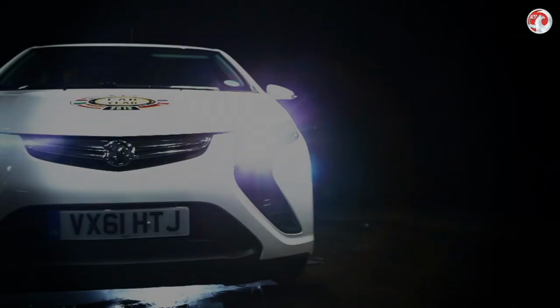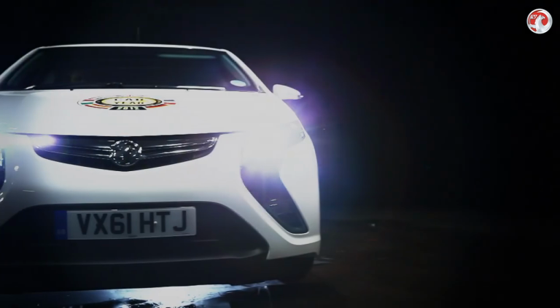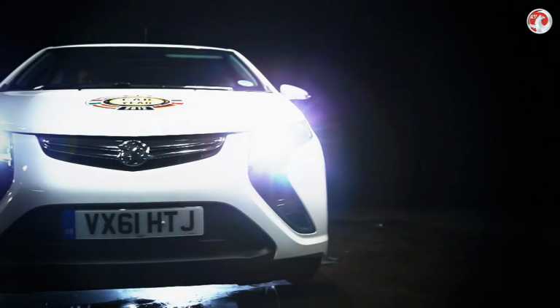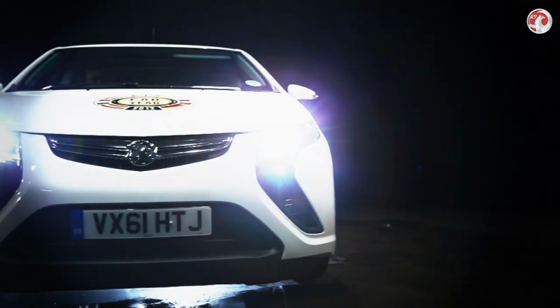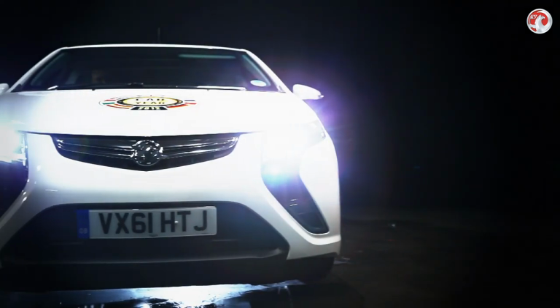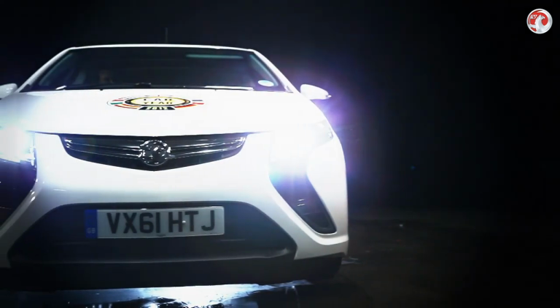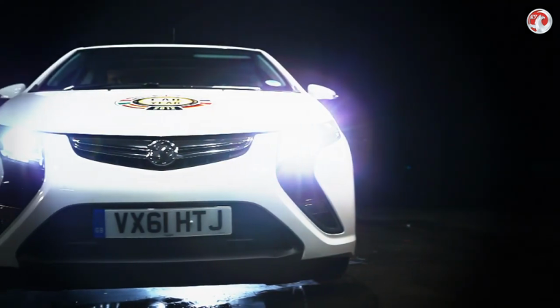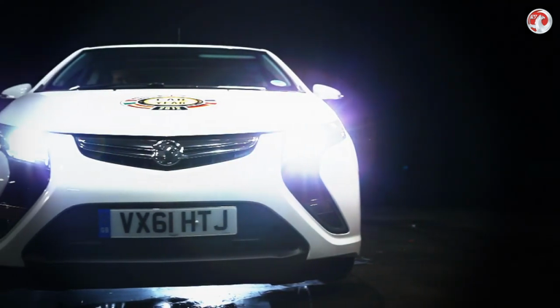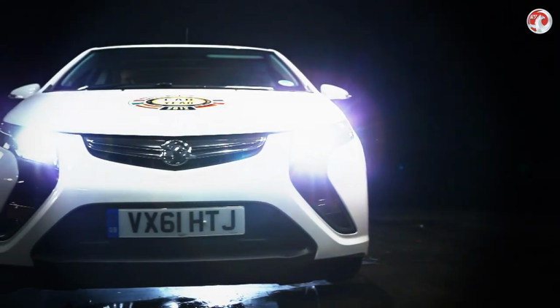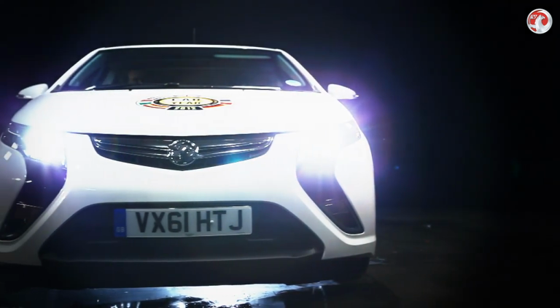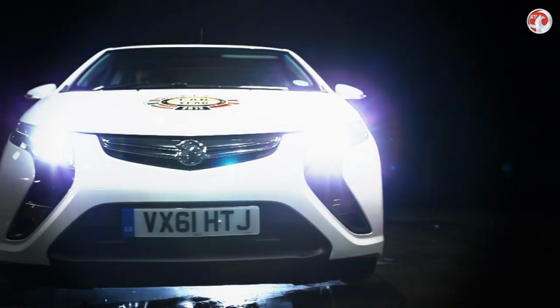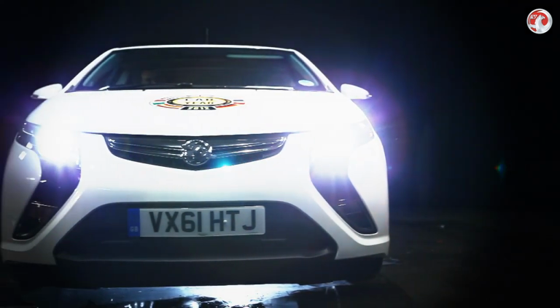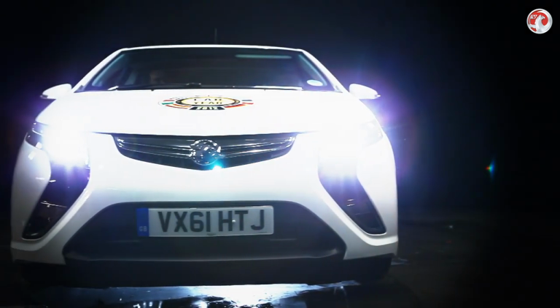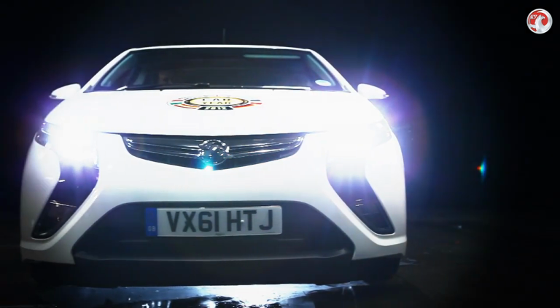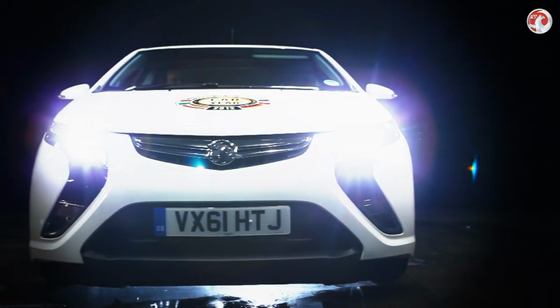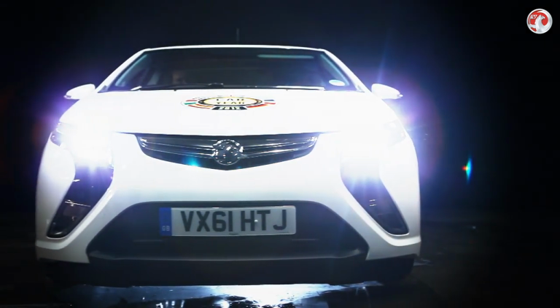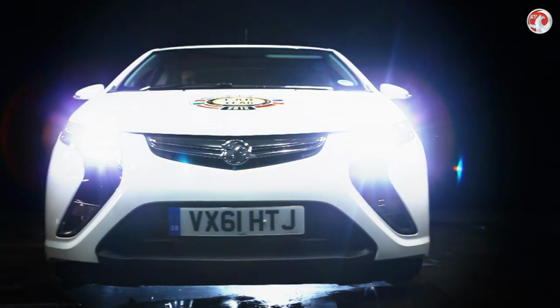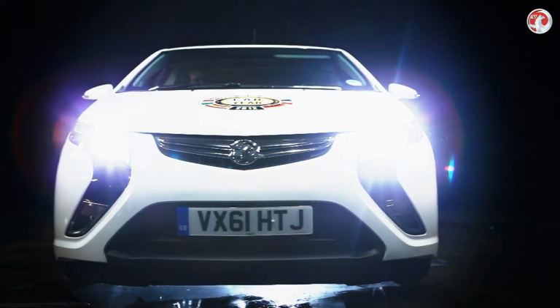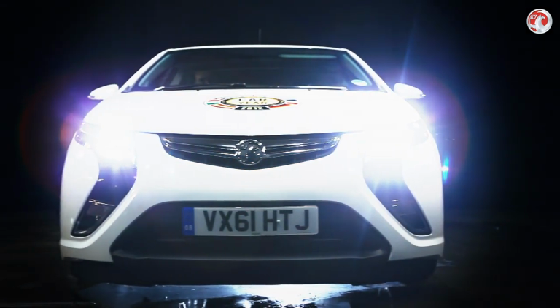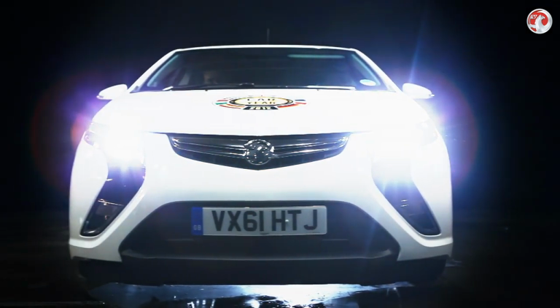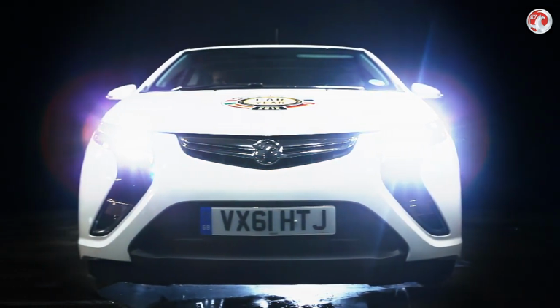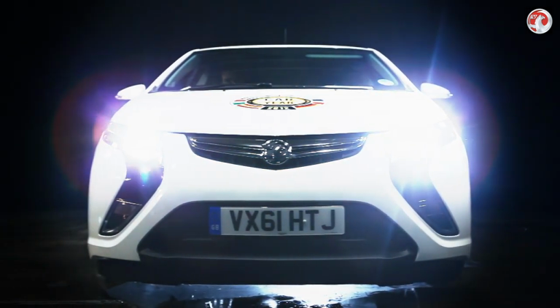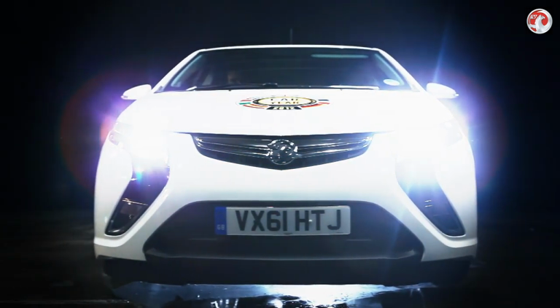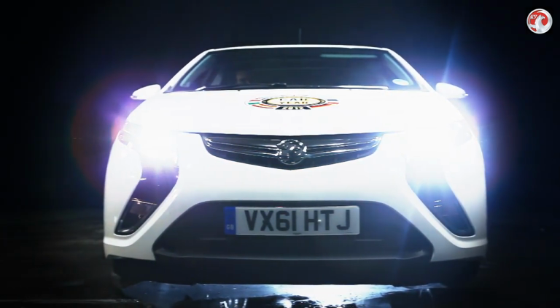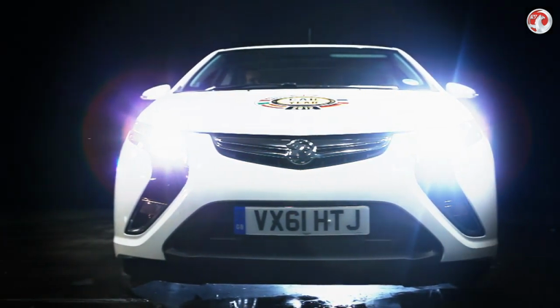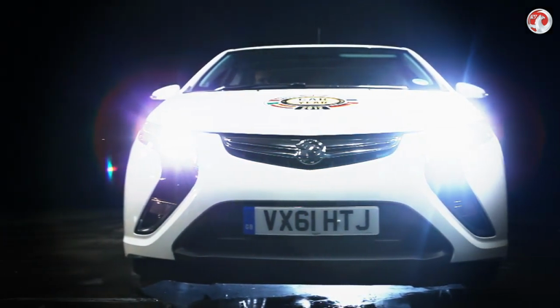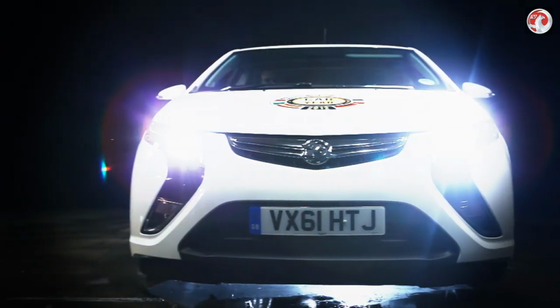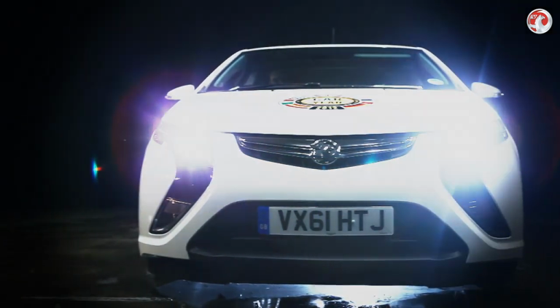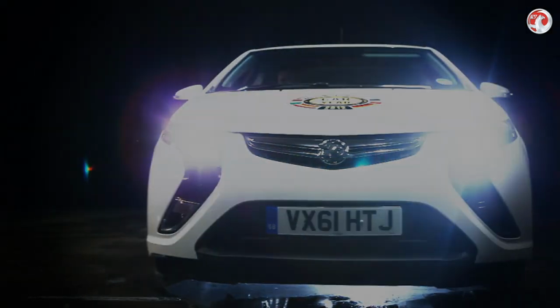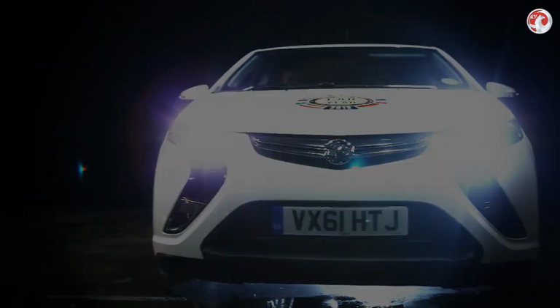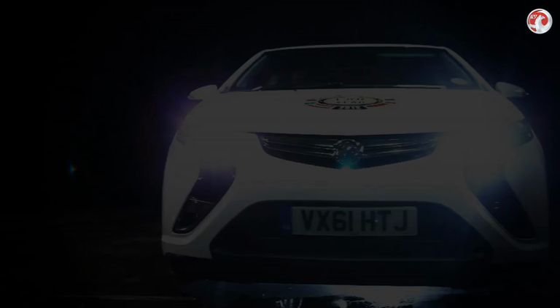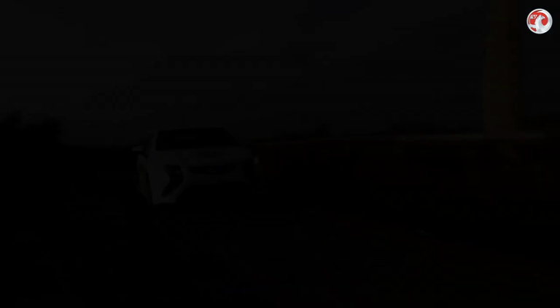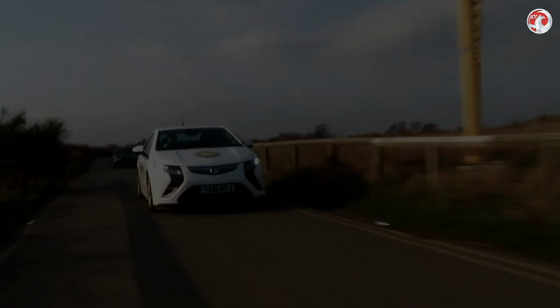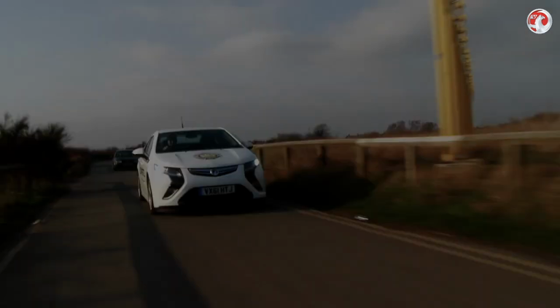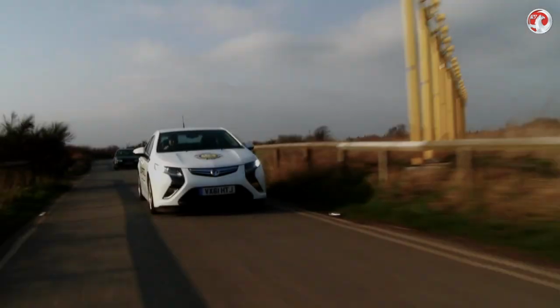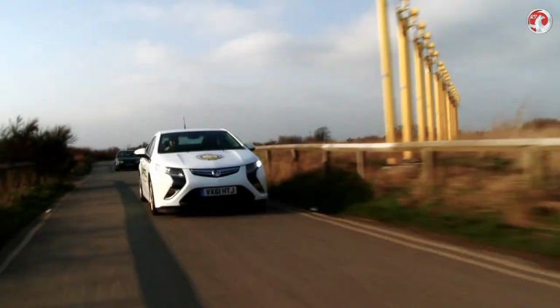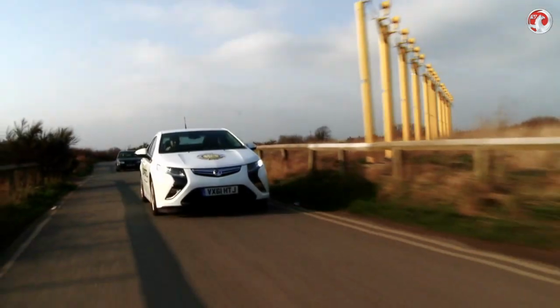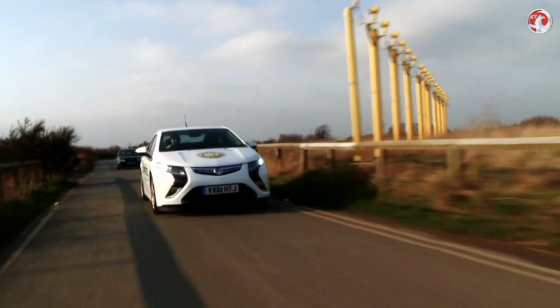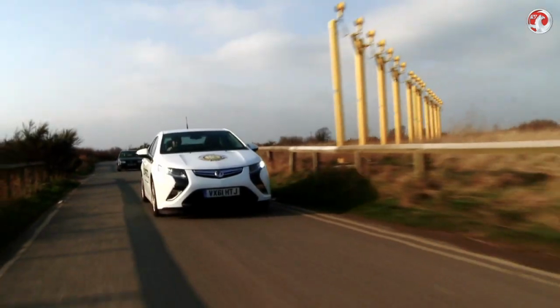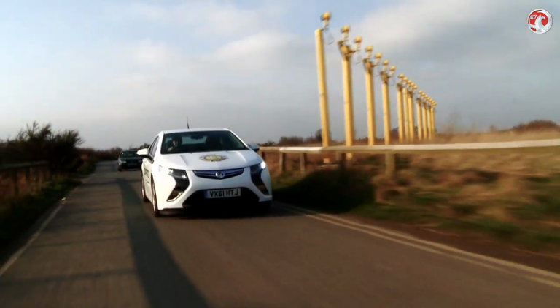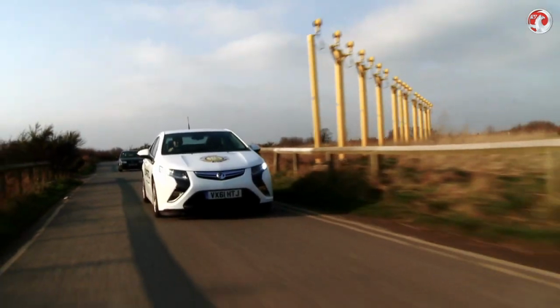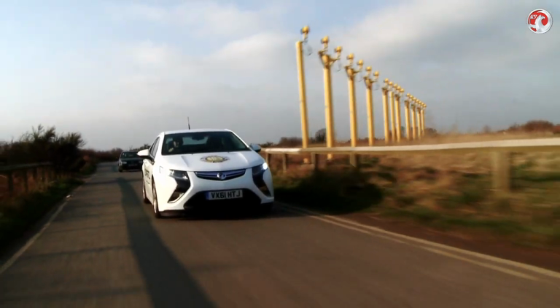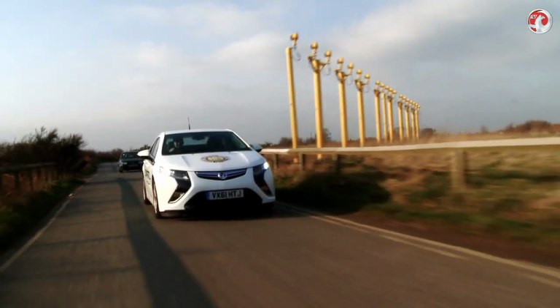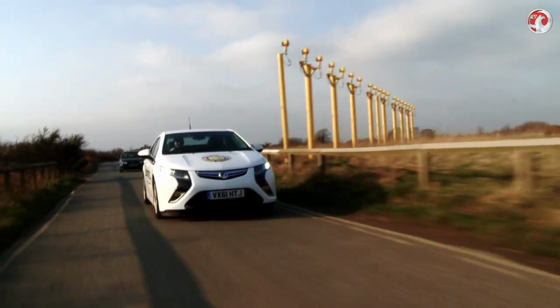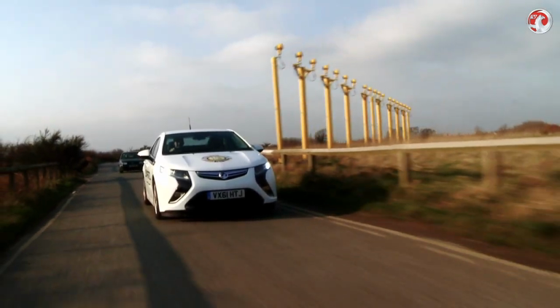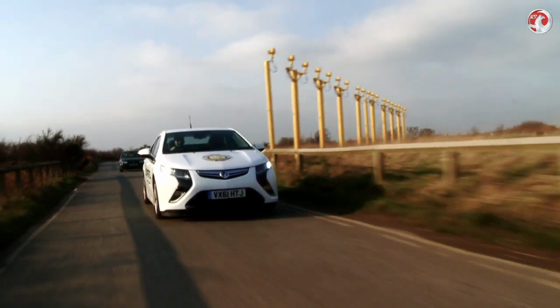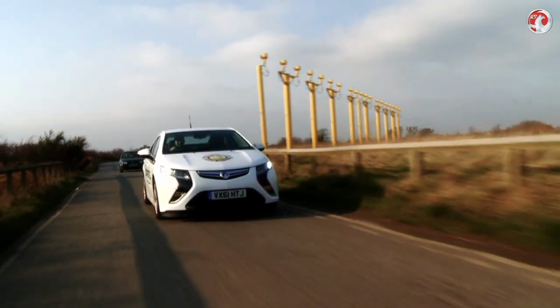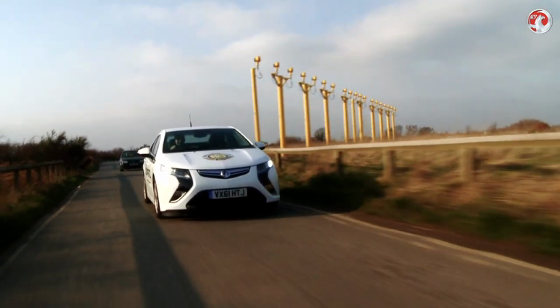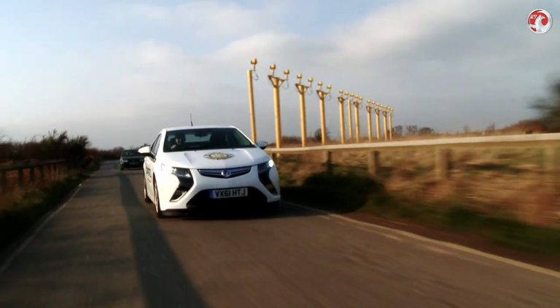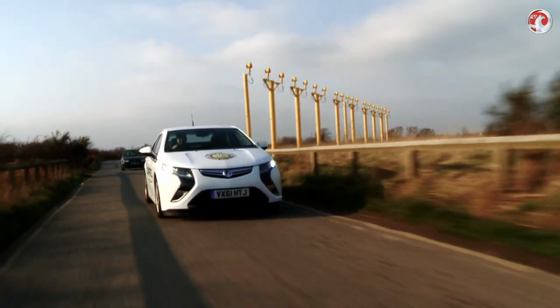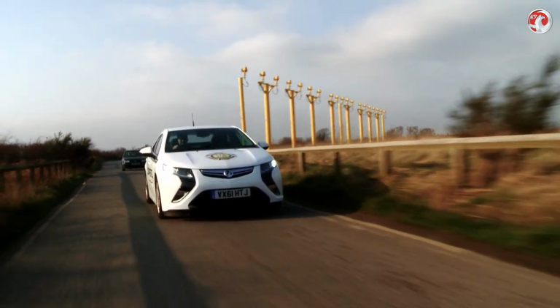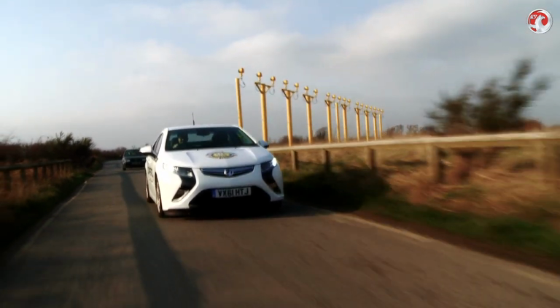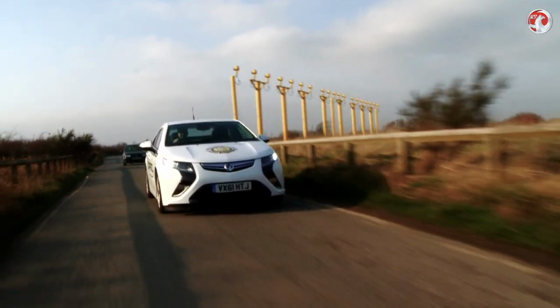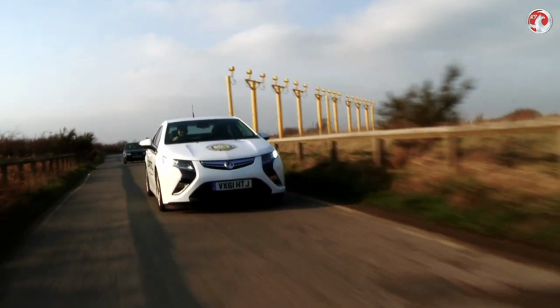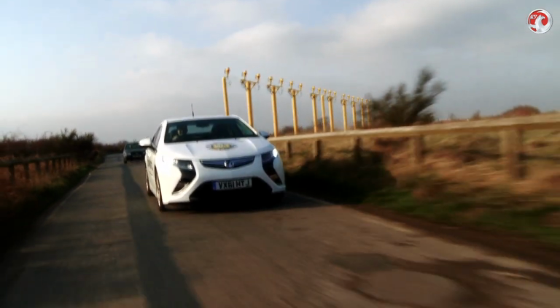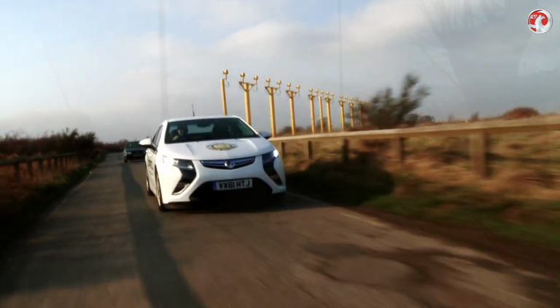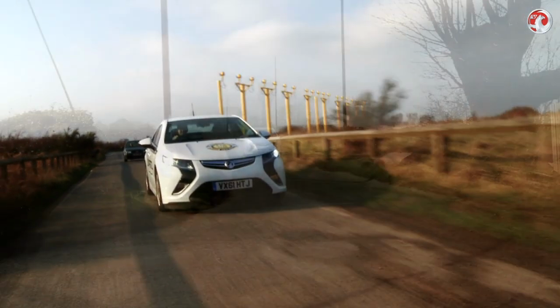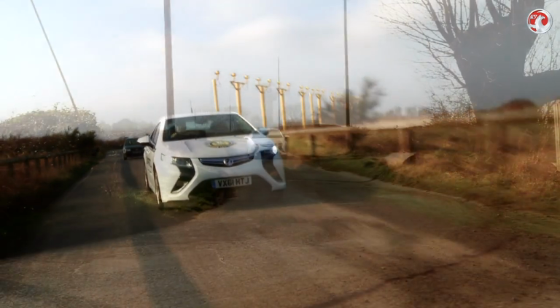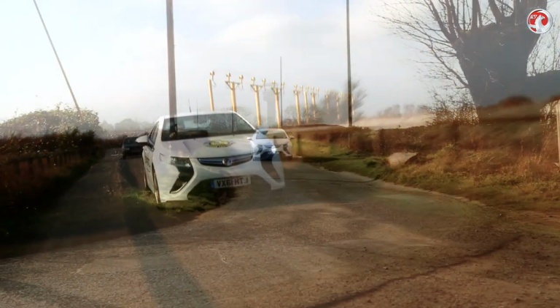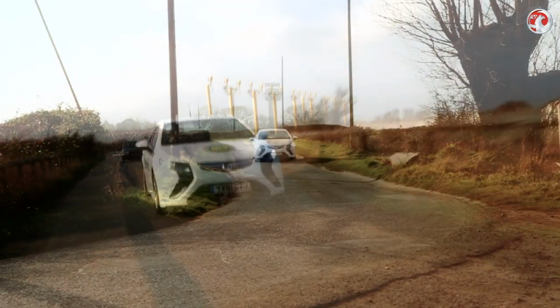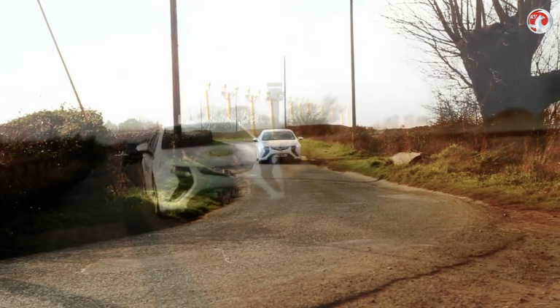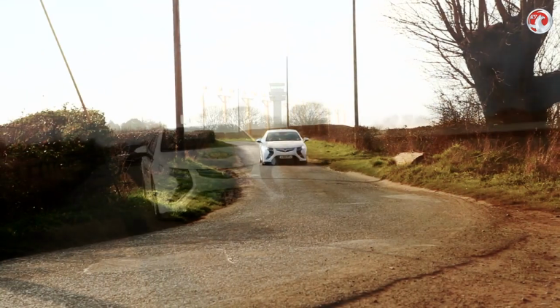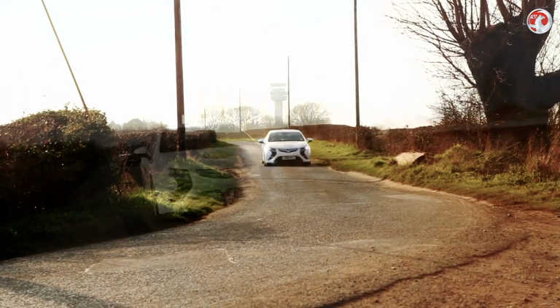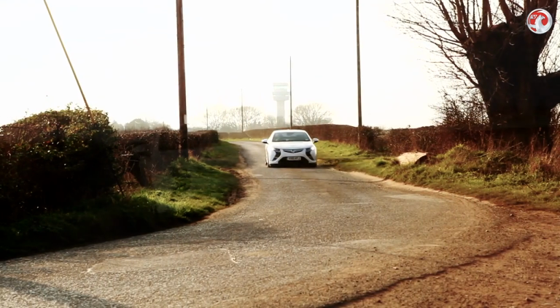Offering the benefits of electric cars with none of the concerns over range, the Vauxhall Ampera is the next generation of green car to arrive in the UK.